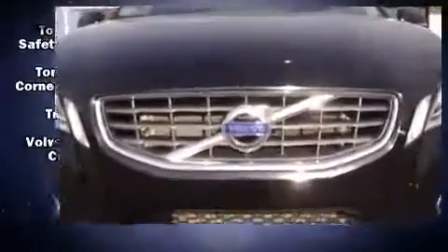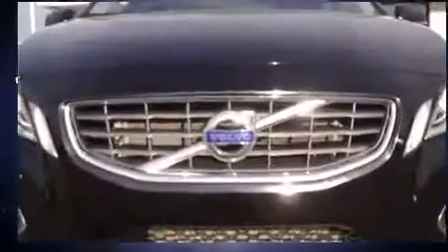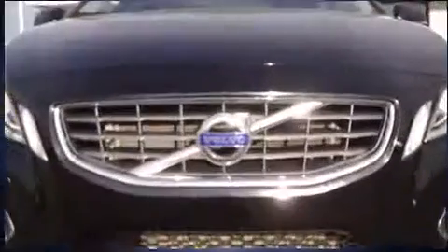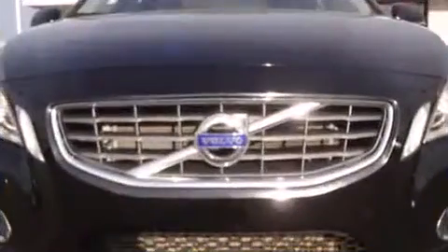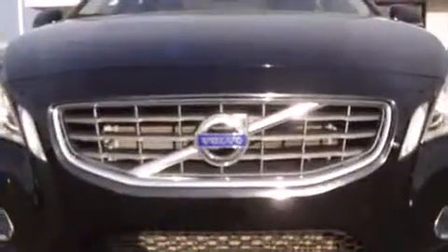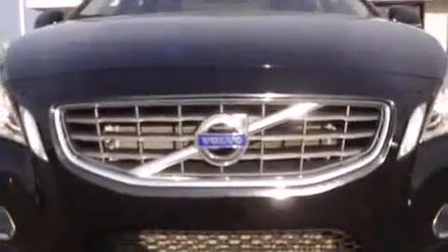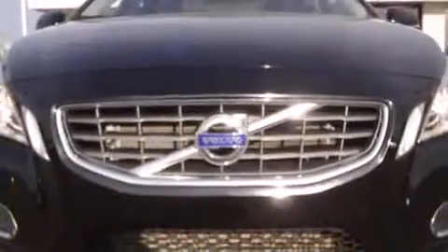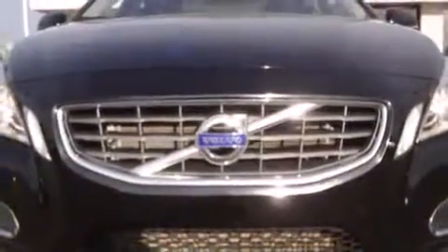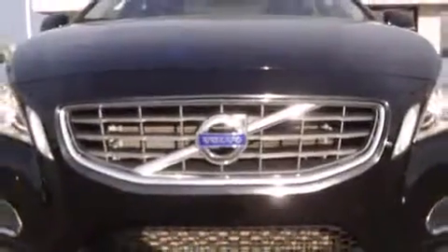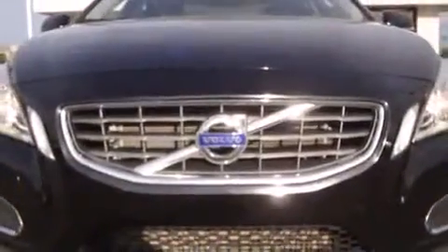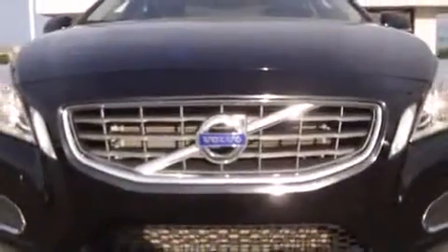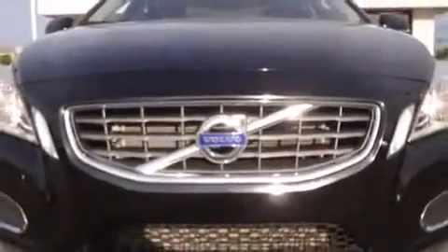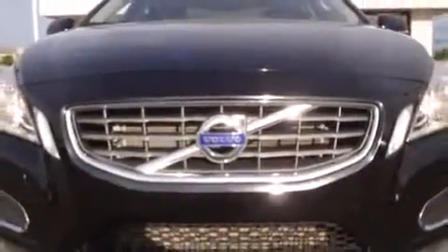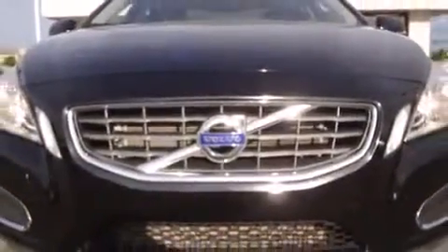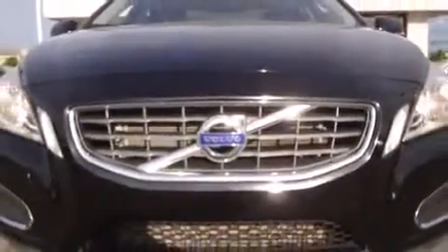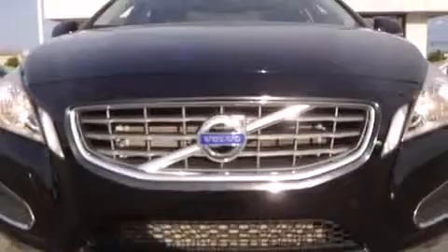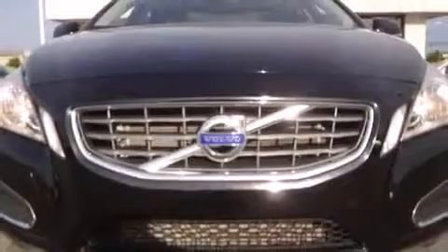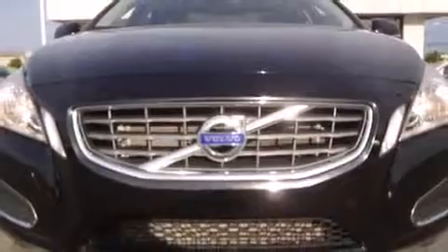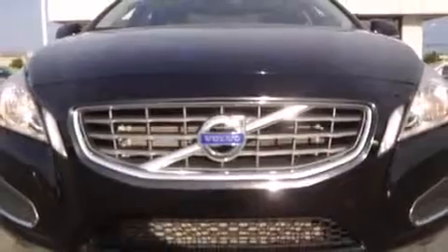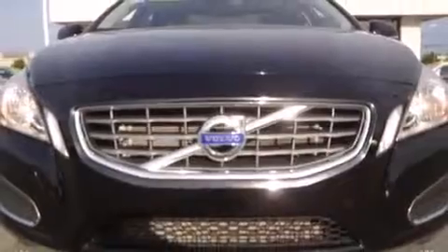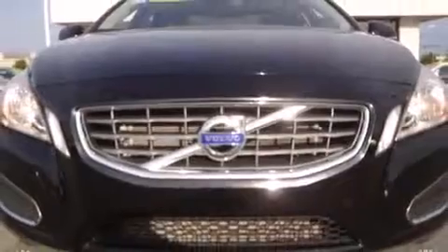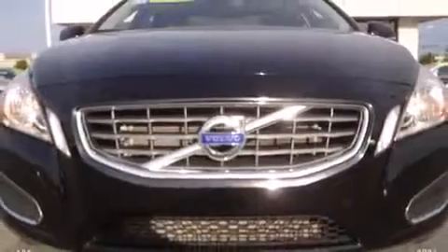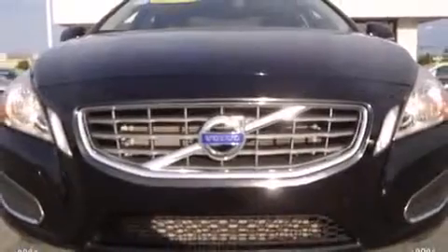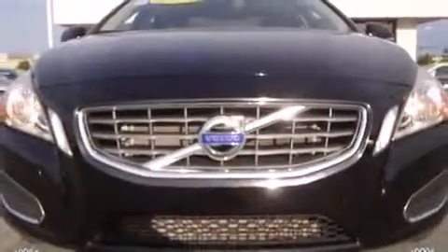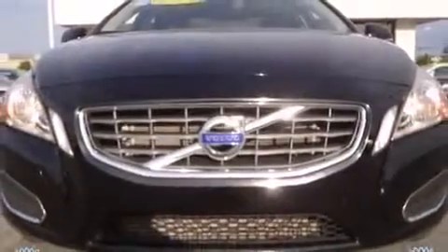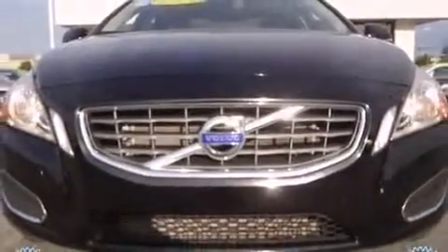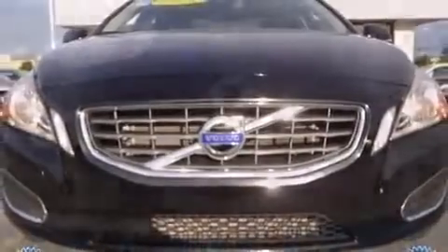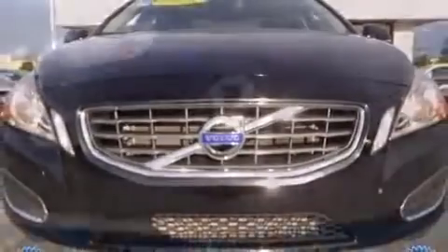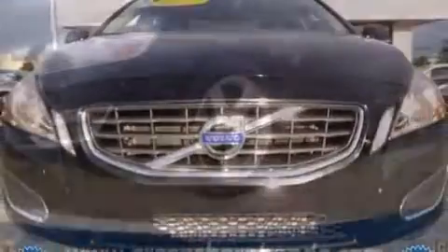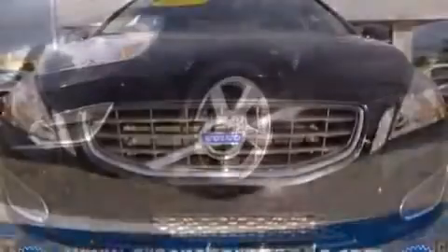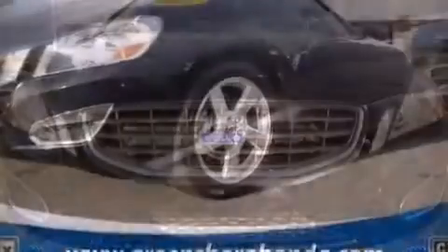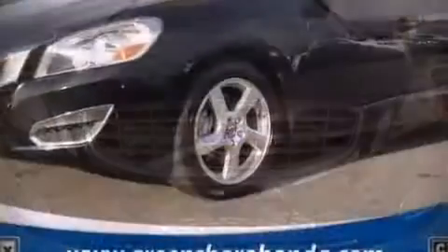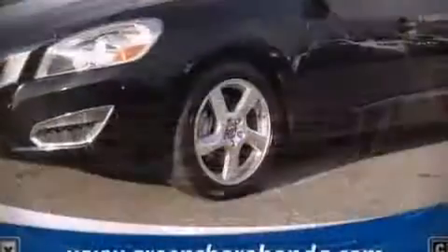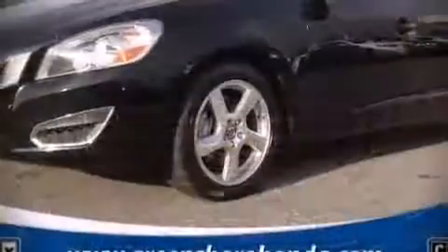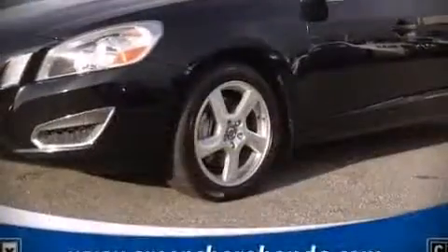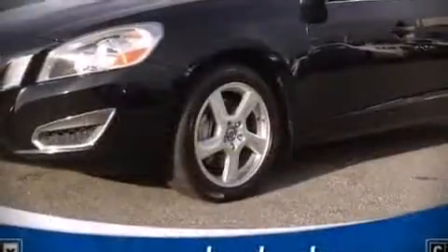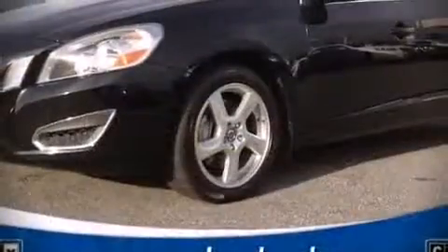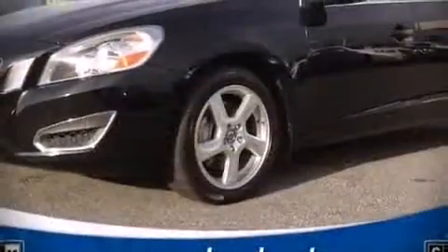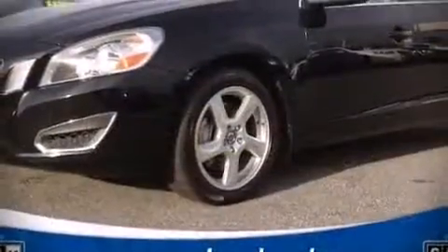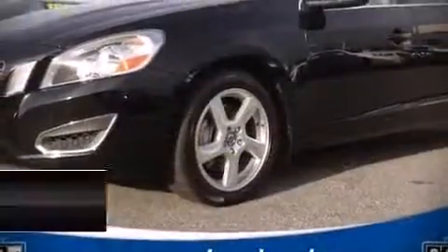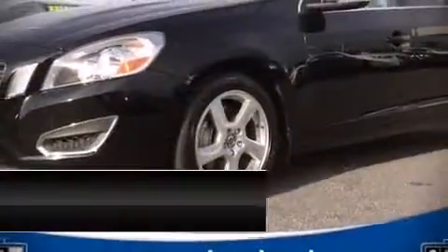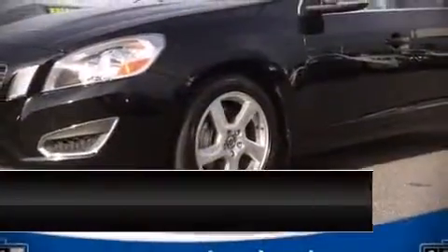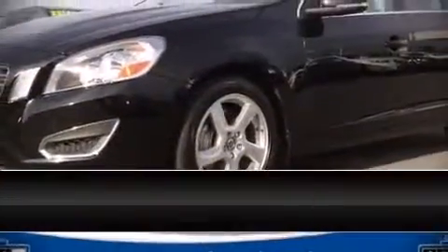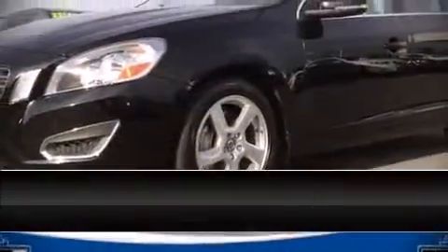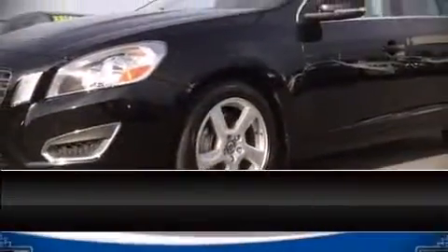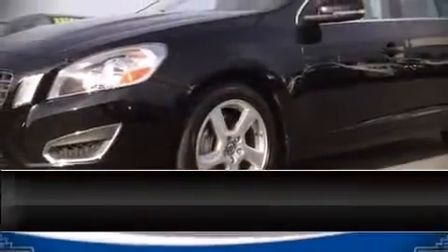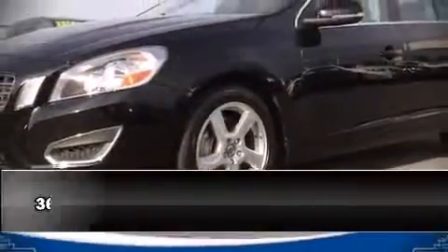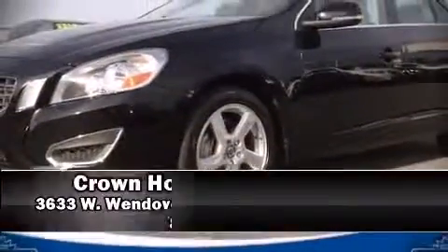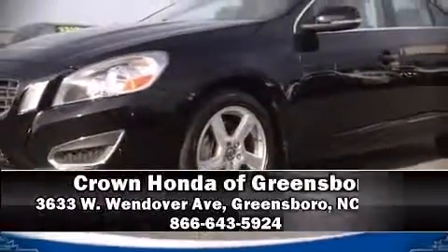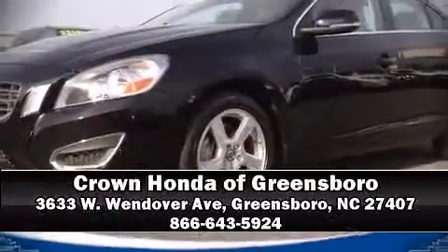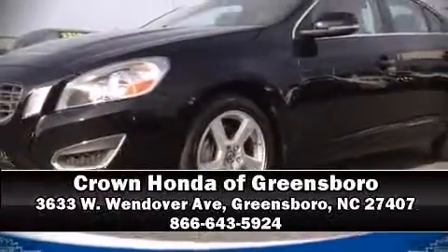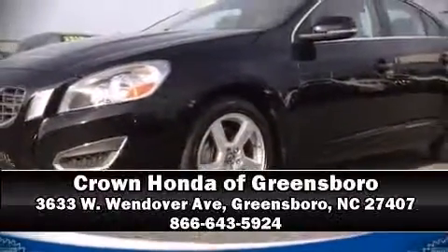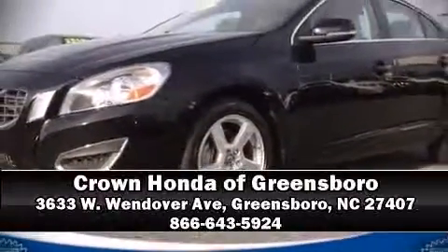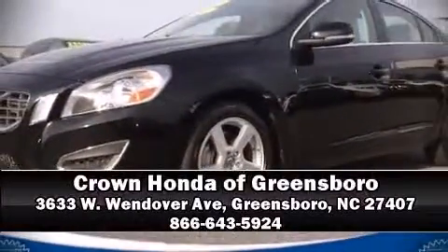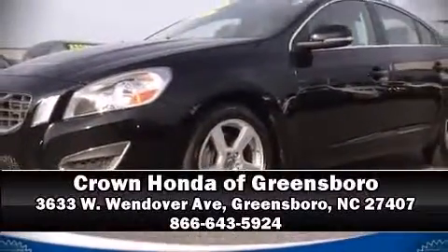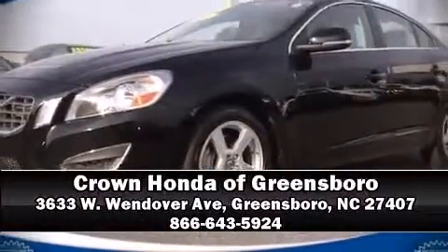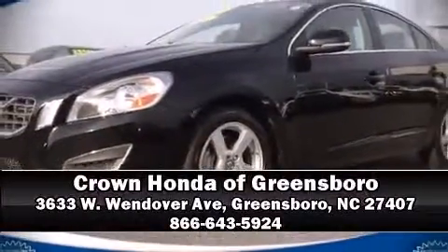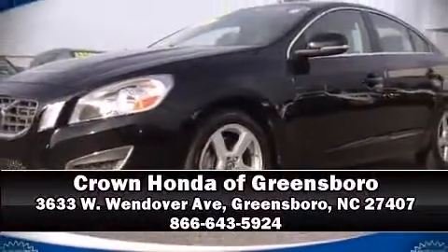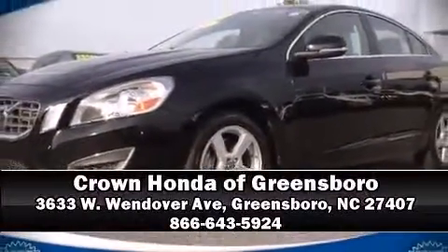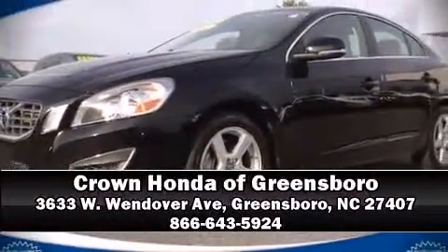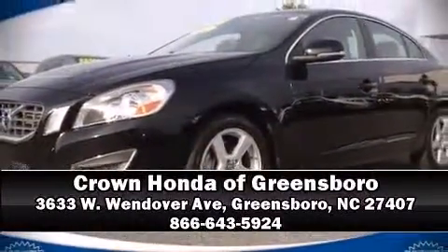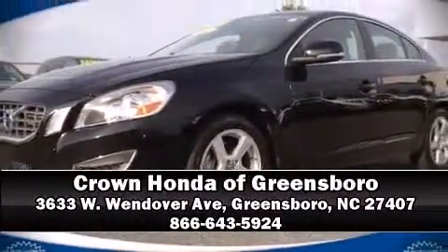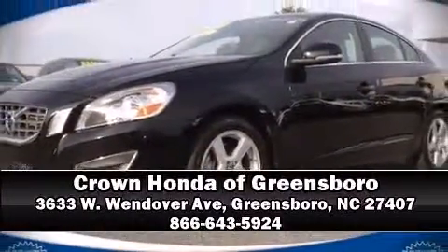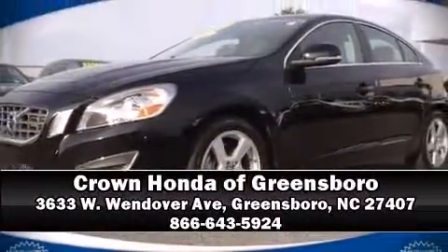Our knowledgeable sales staff is available to answer any questions that you might have. Stop in and take a test drive. It's VOCX Live.